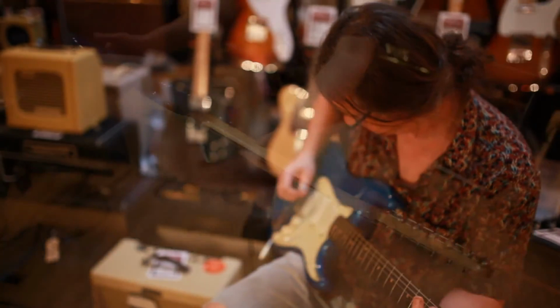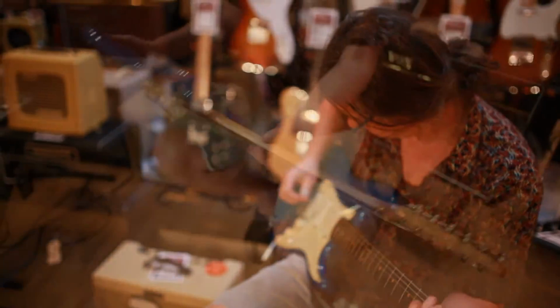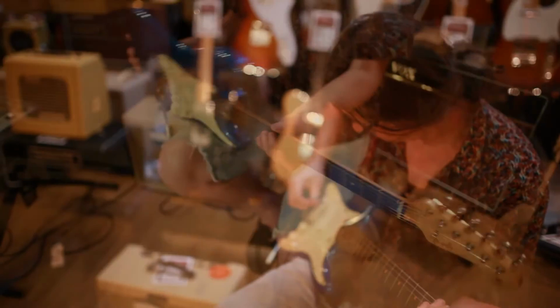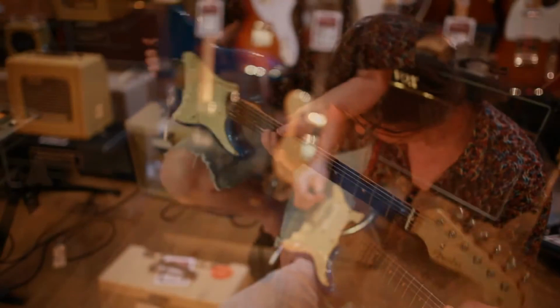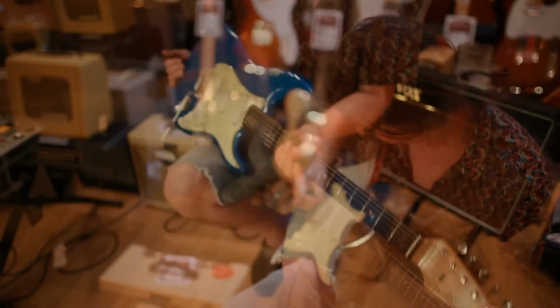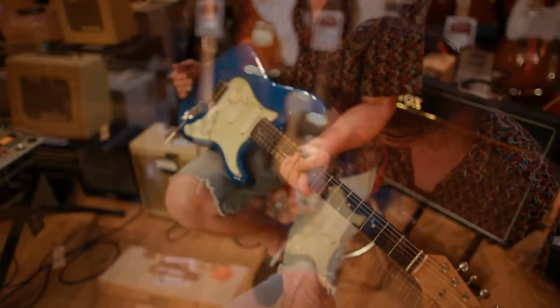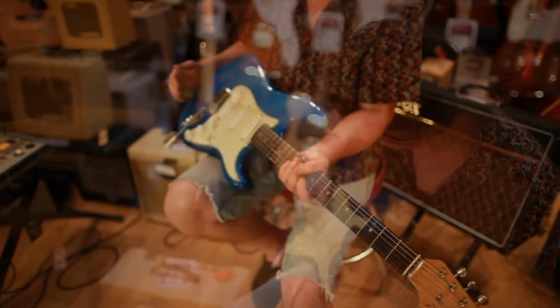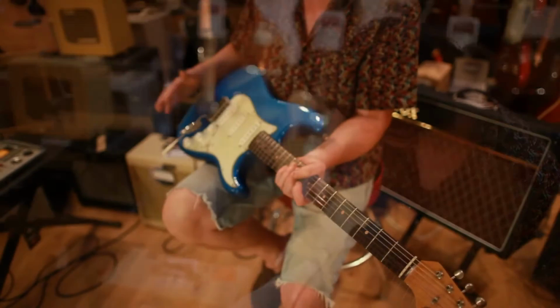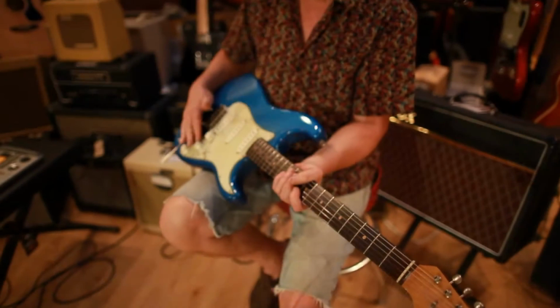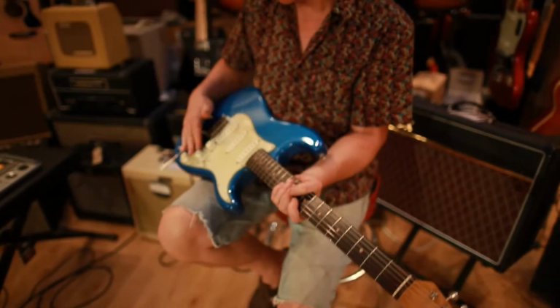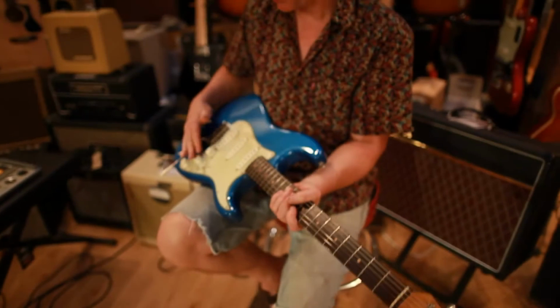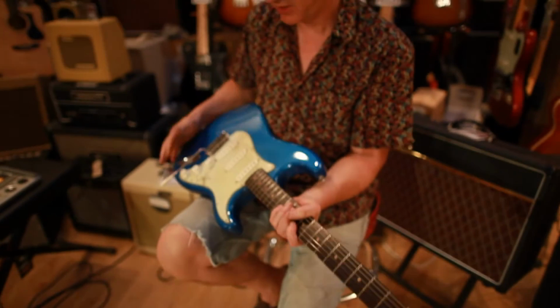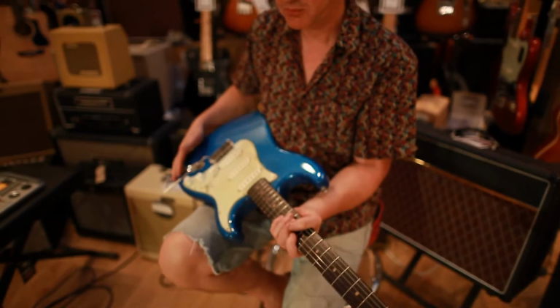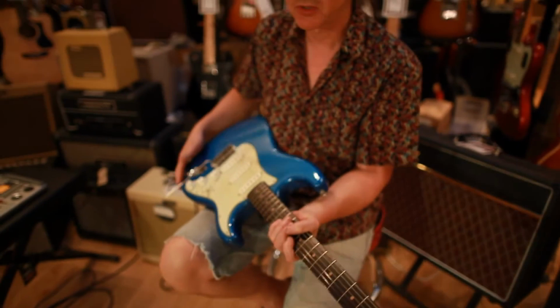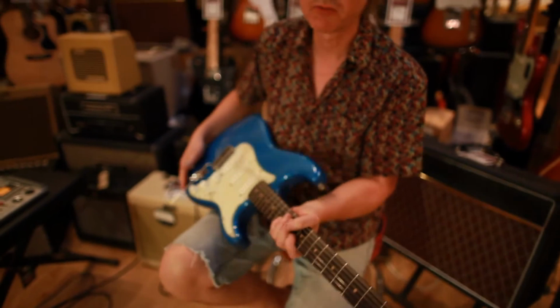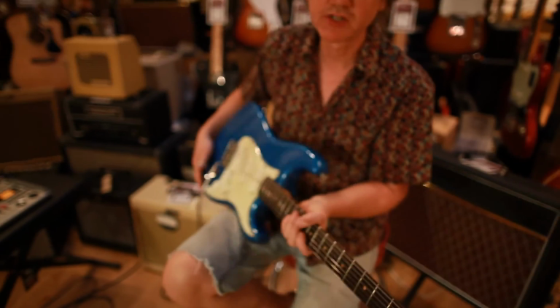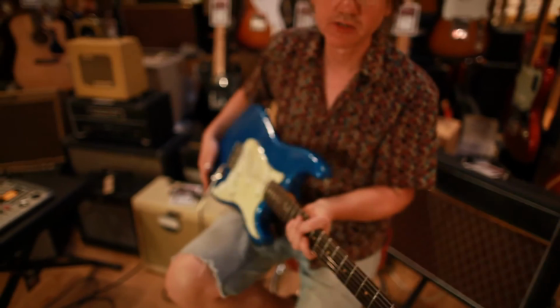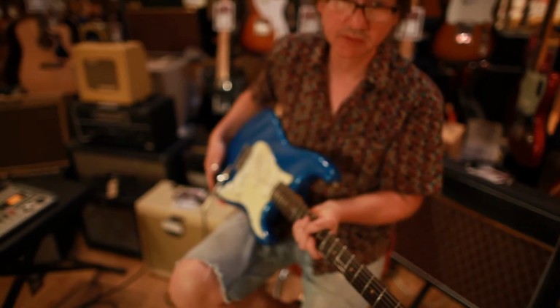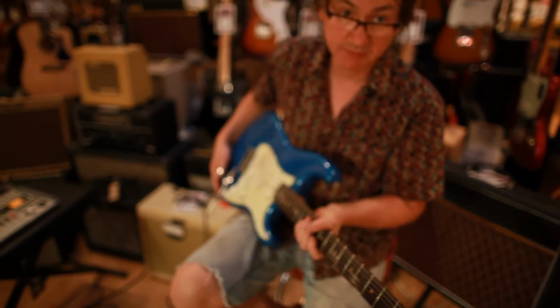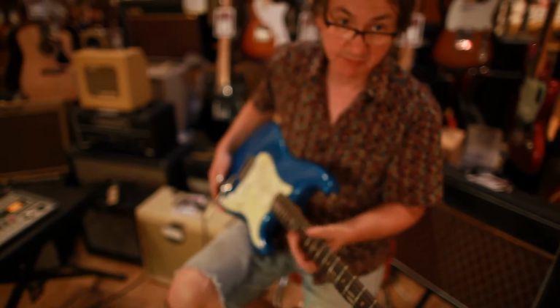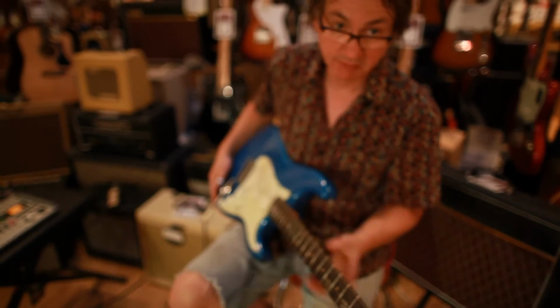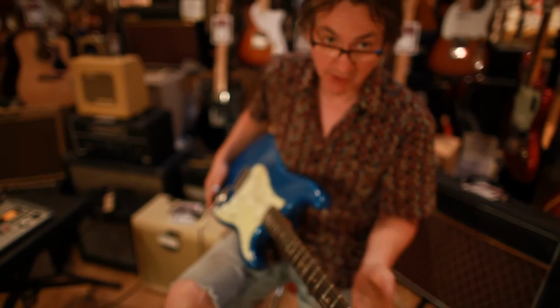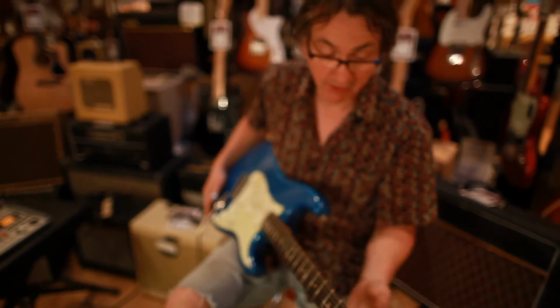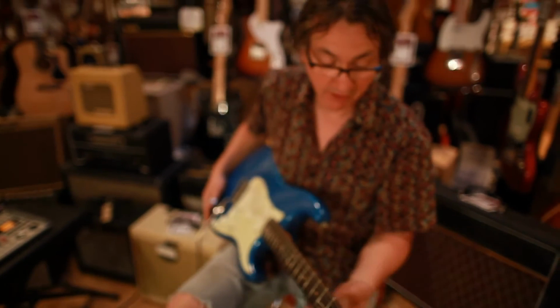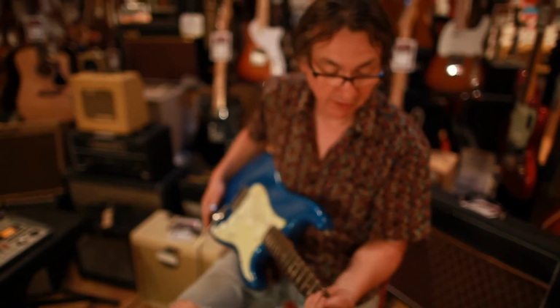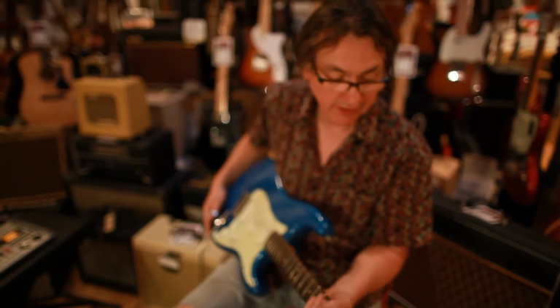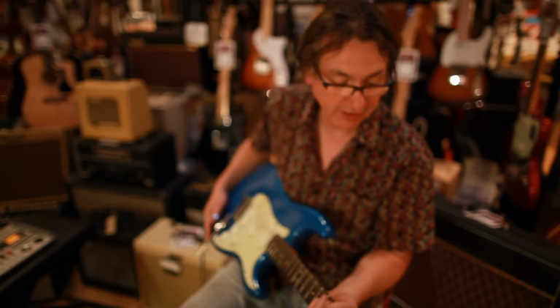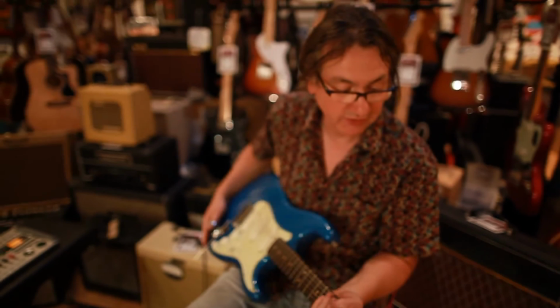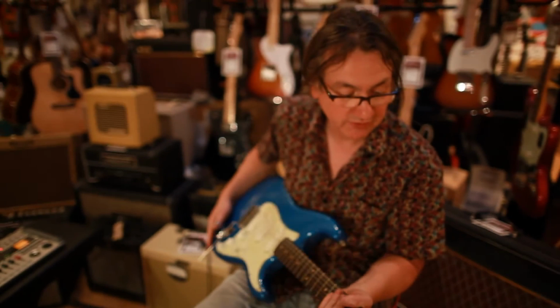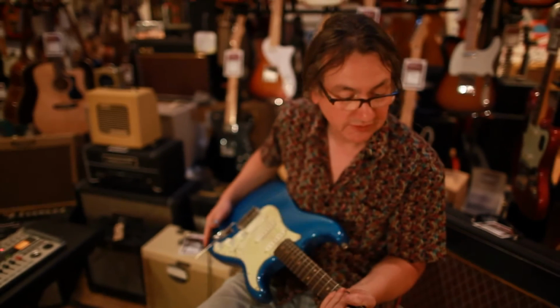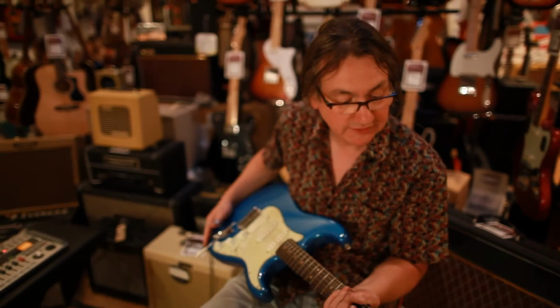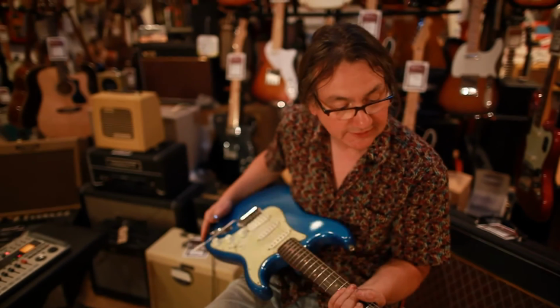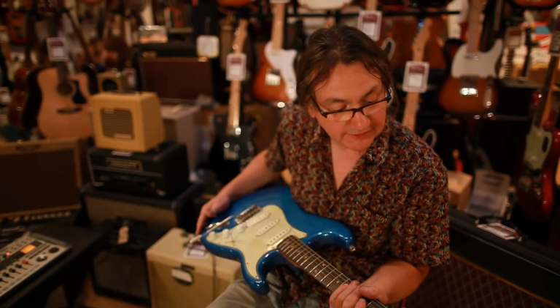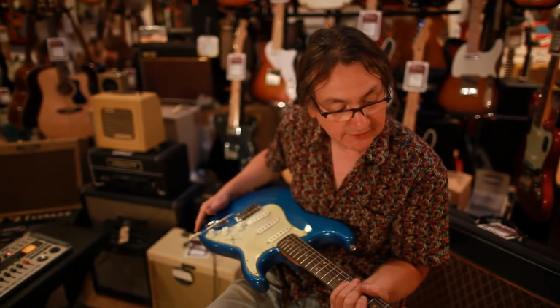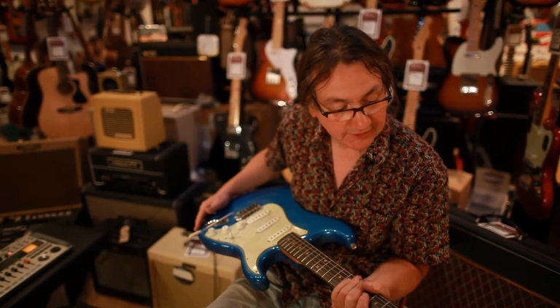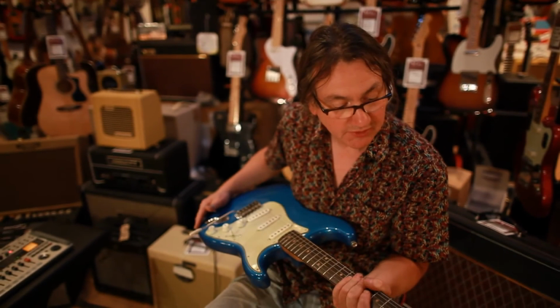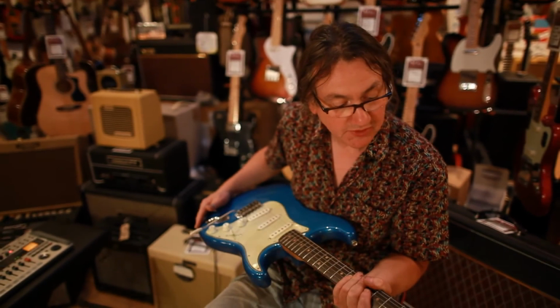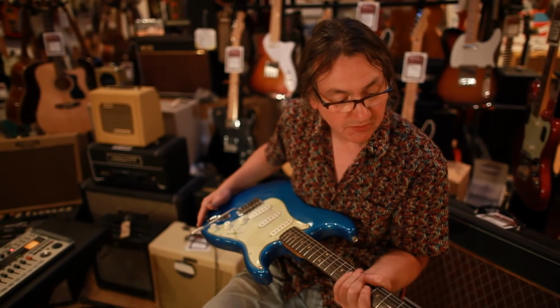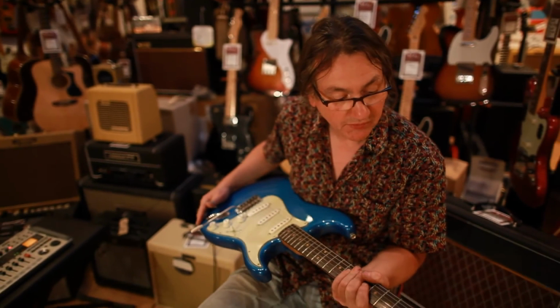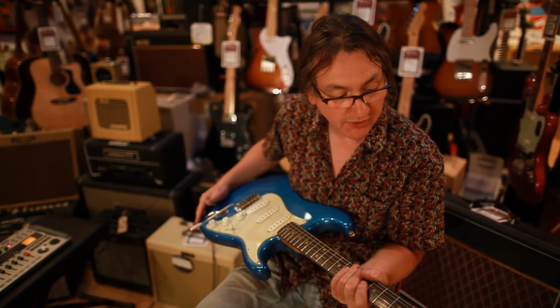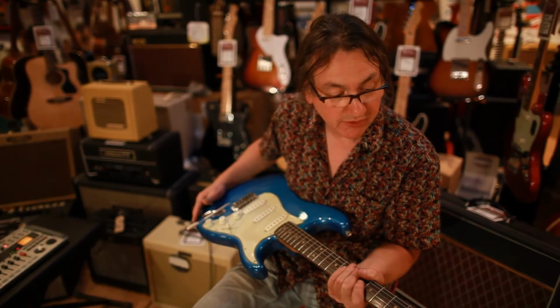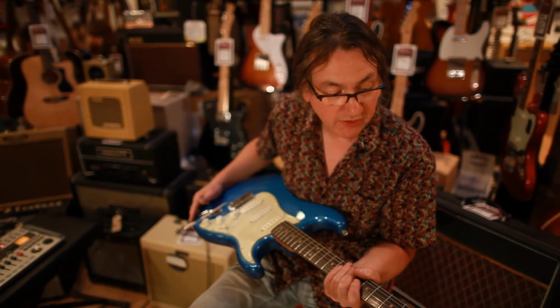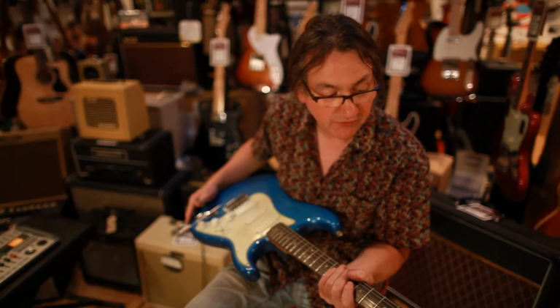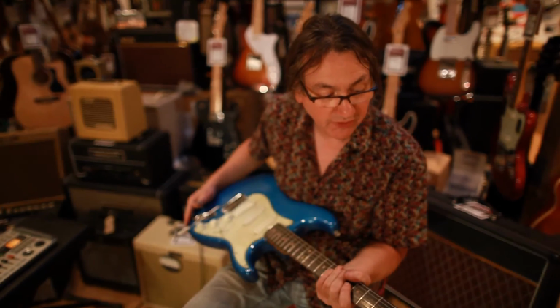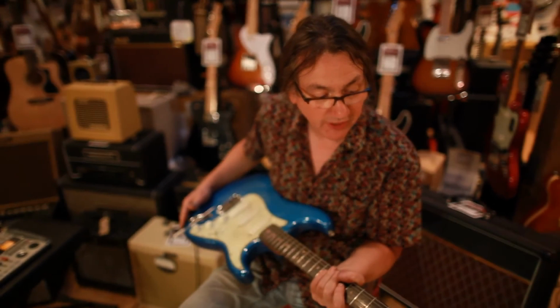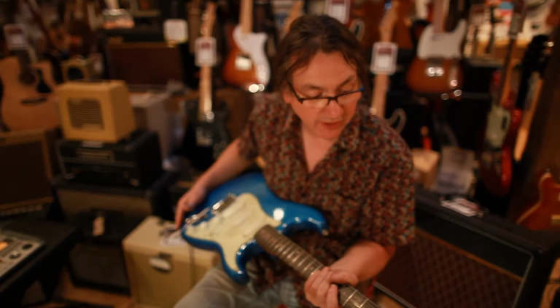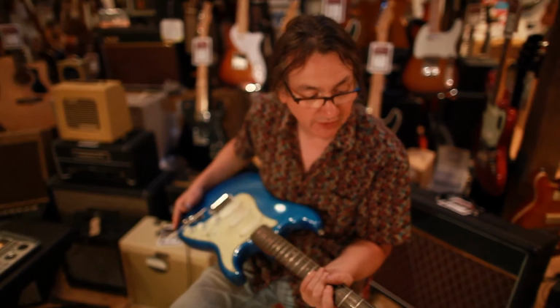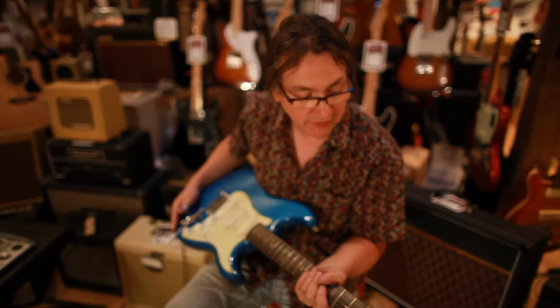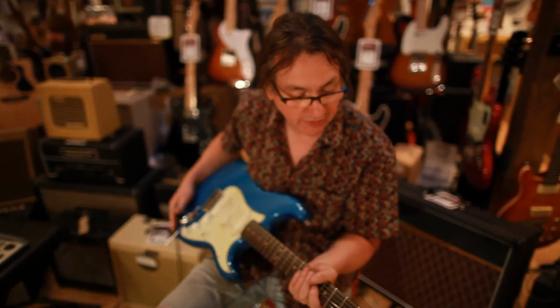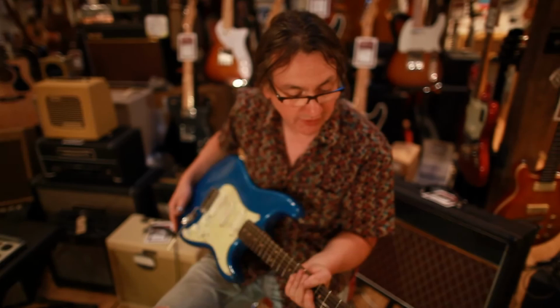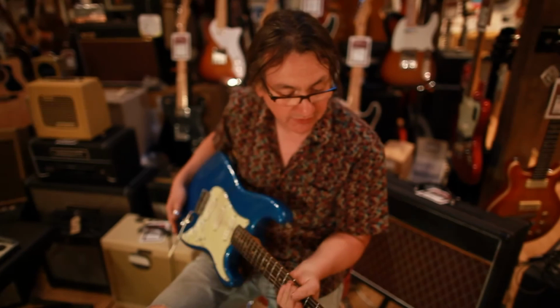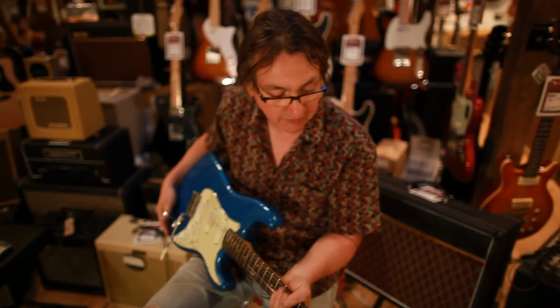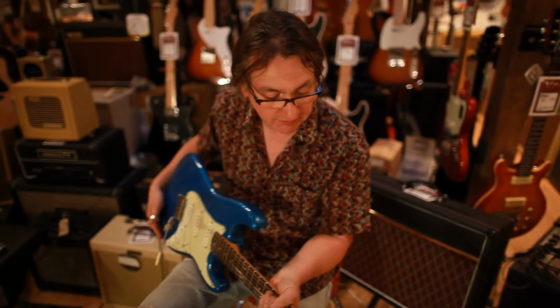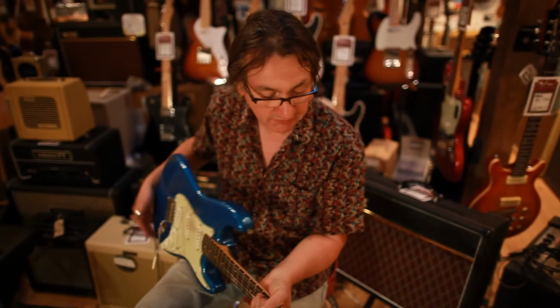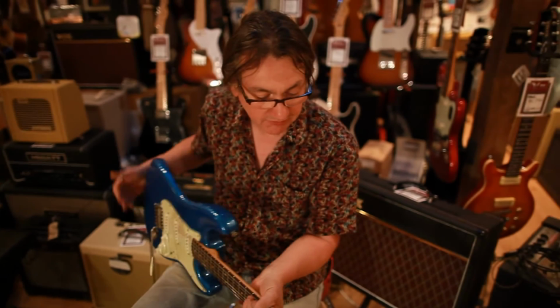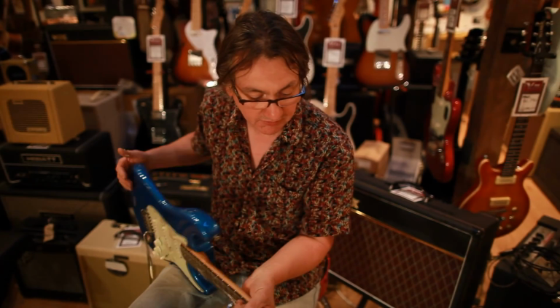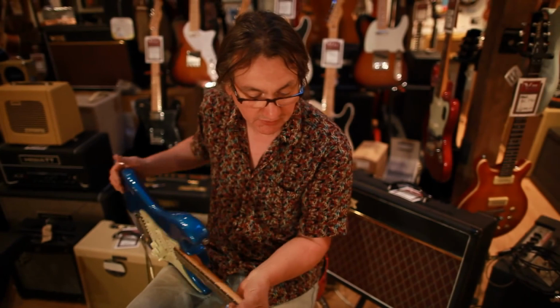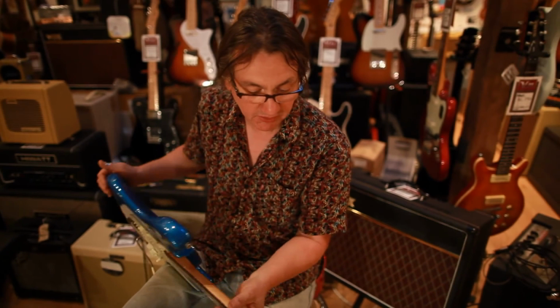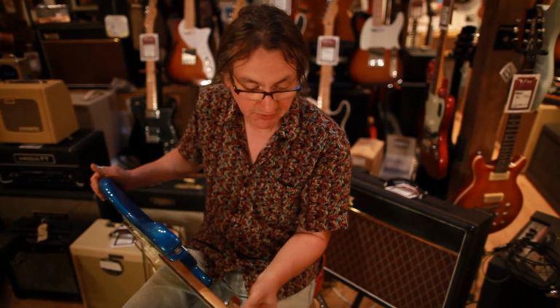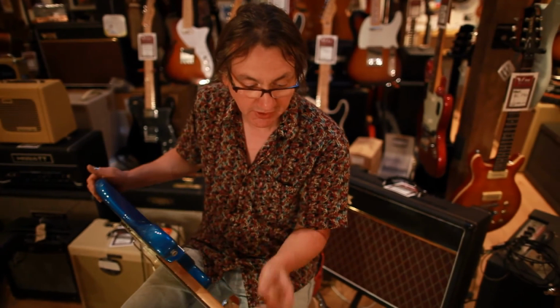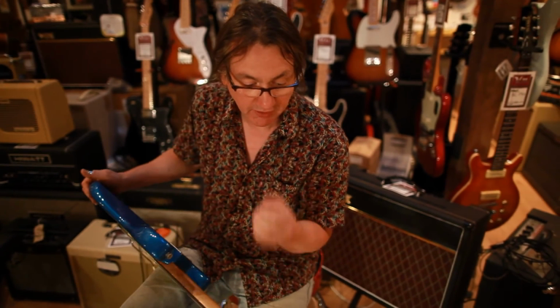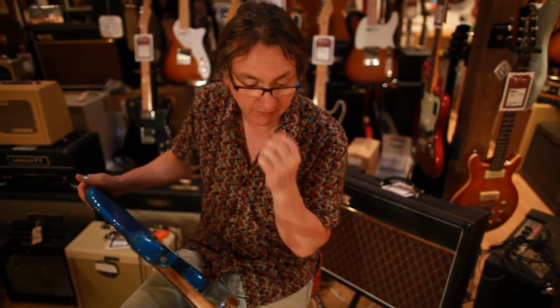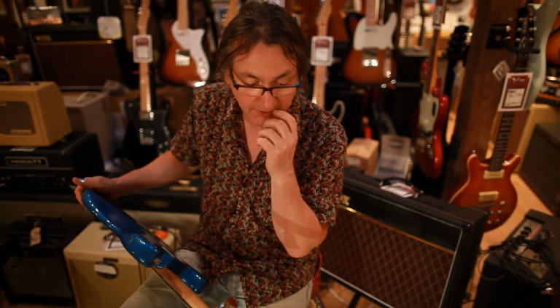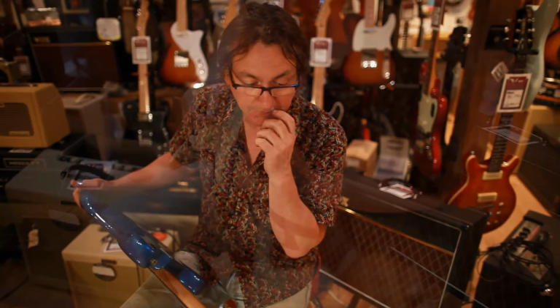The tremolo arm's a replacement but it comes with its original no-logo case, which is the one they used for that year. So that's cool to have with it.